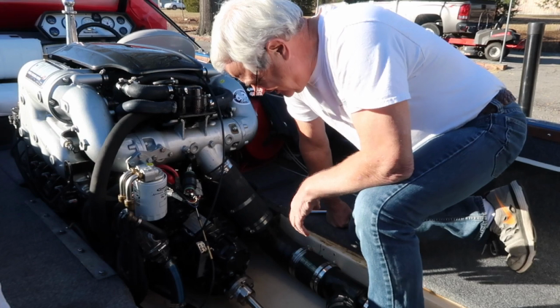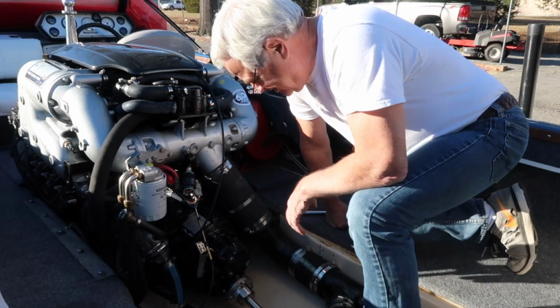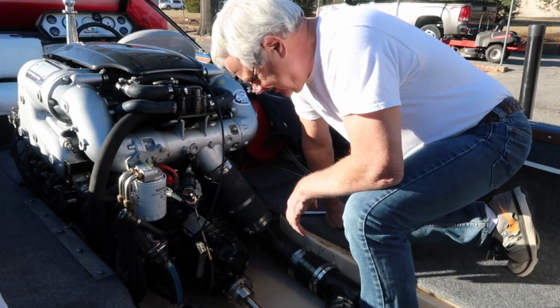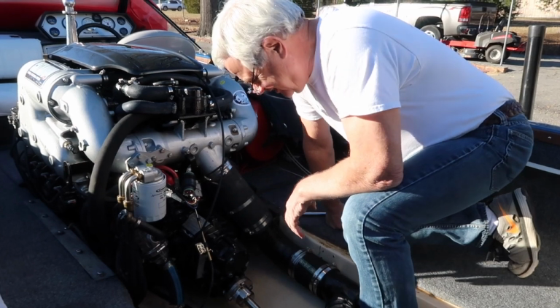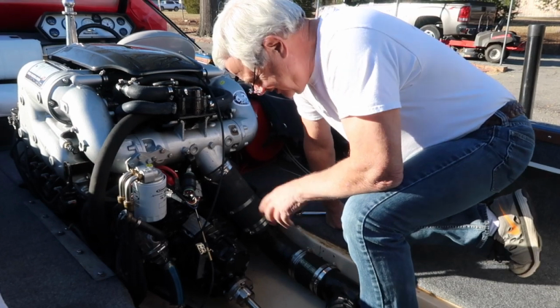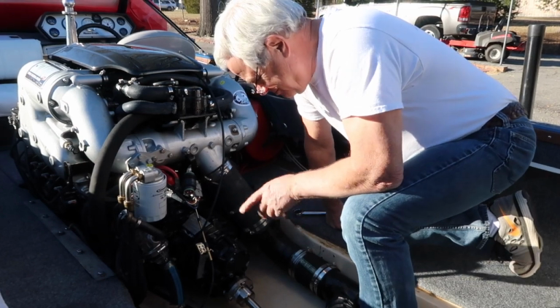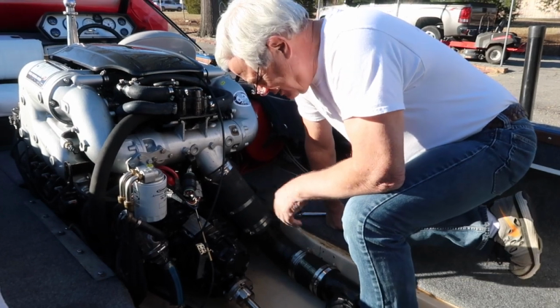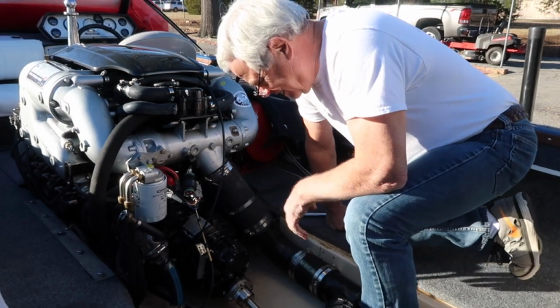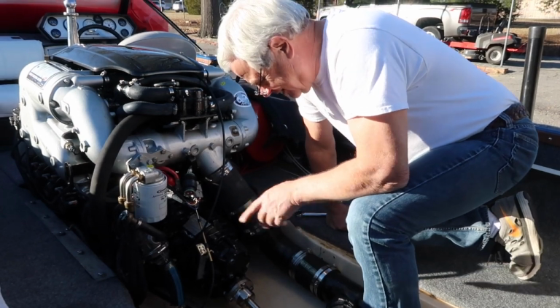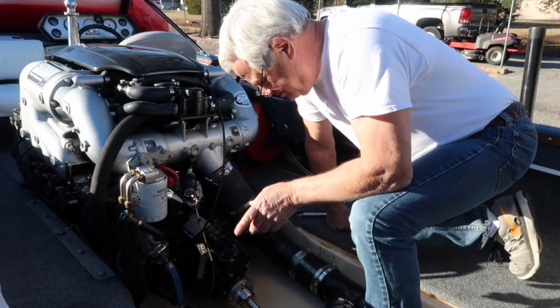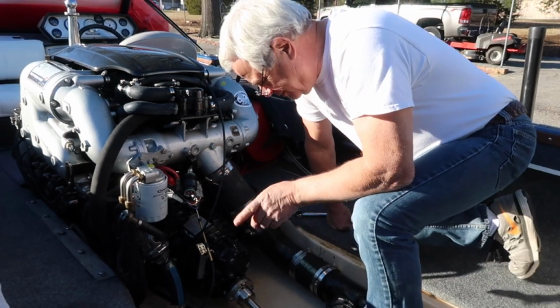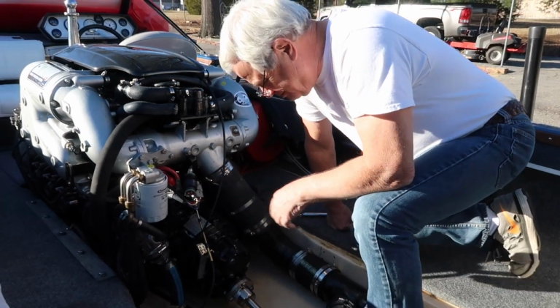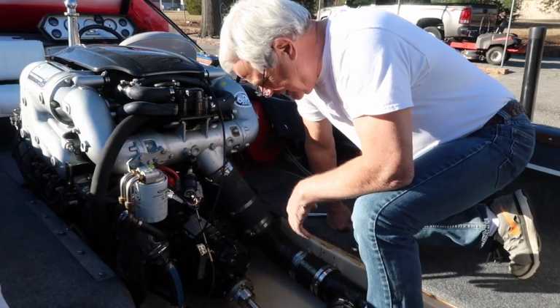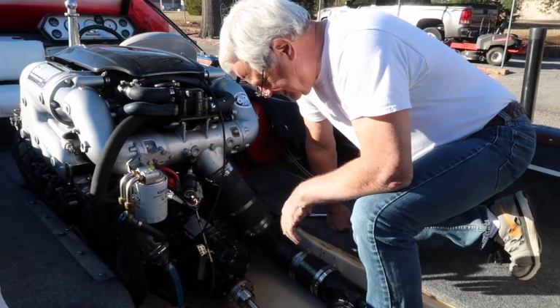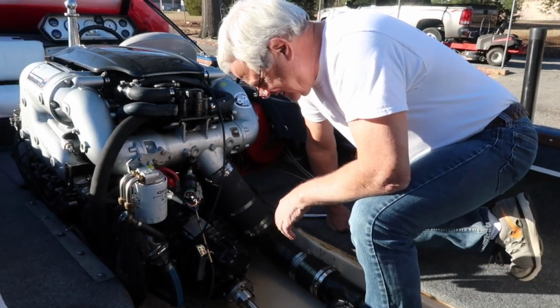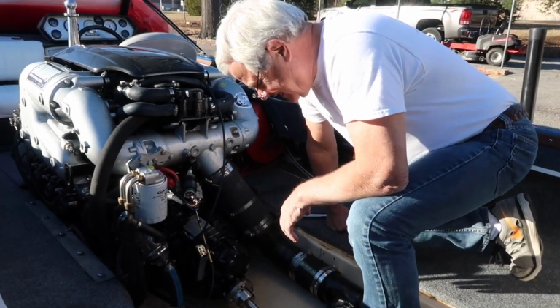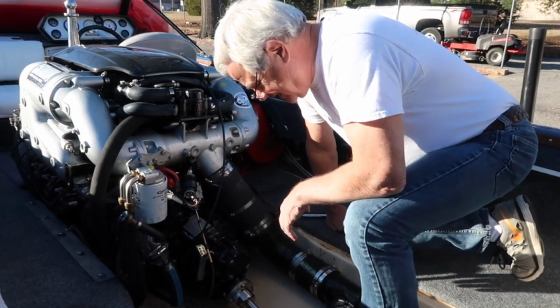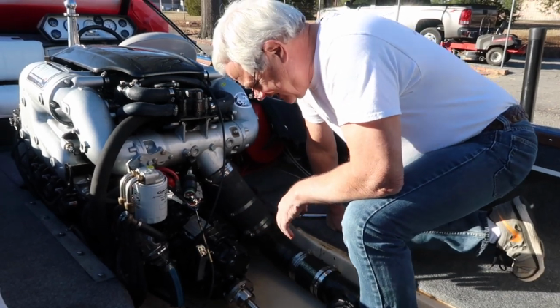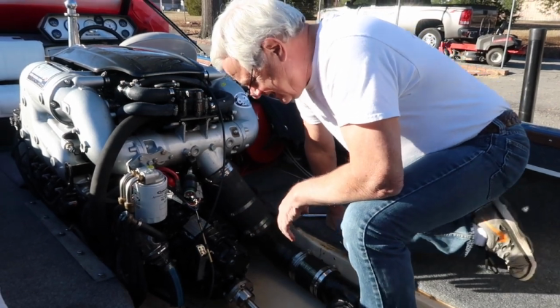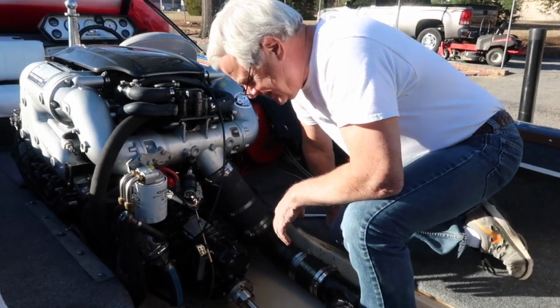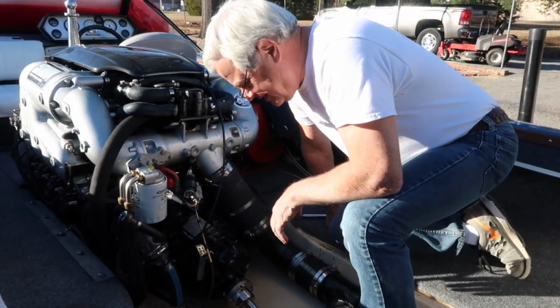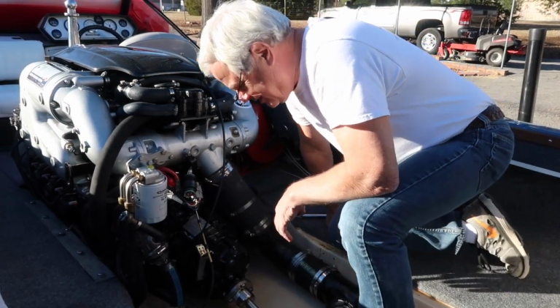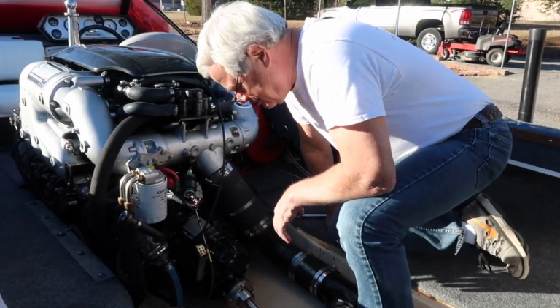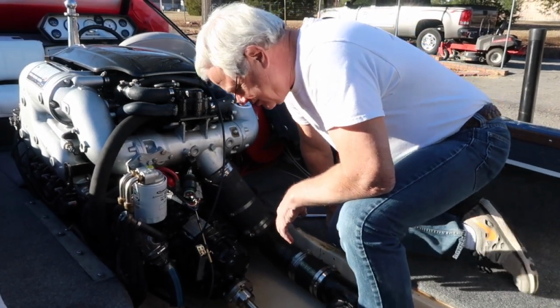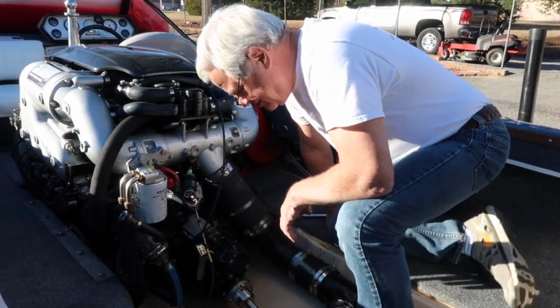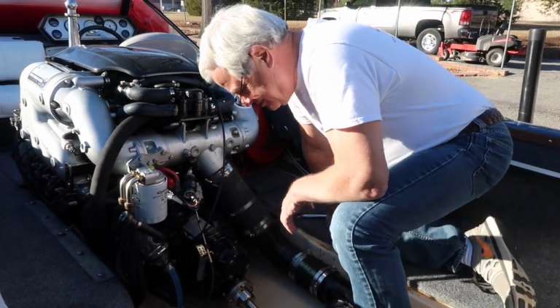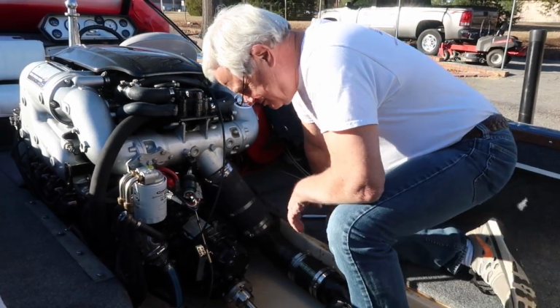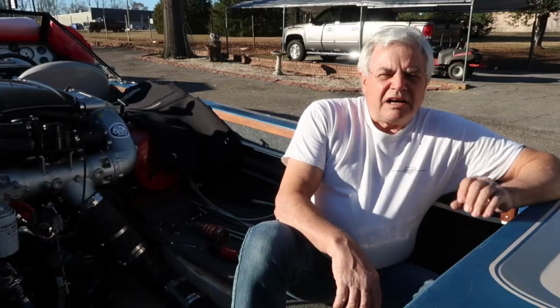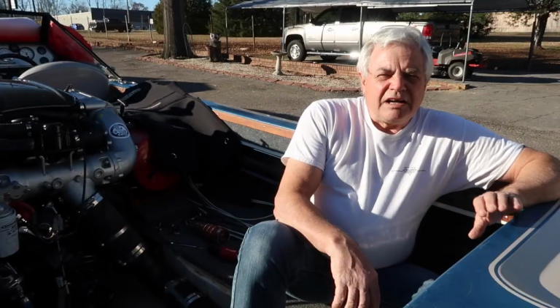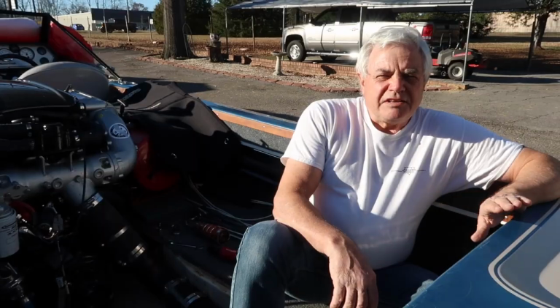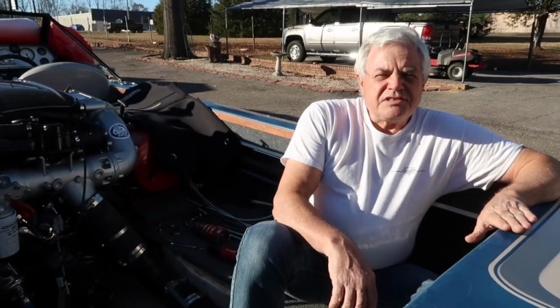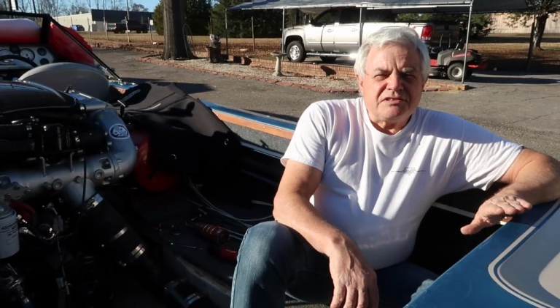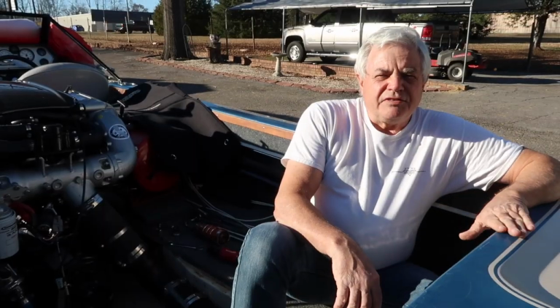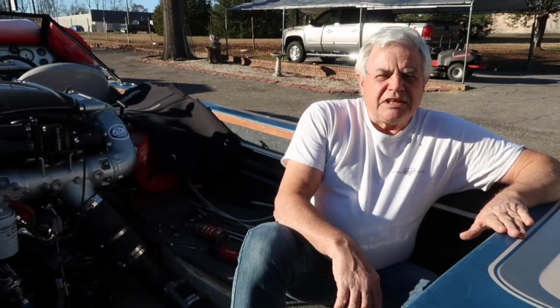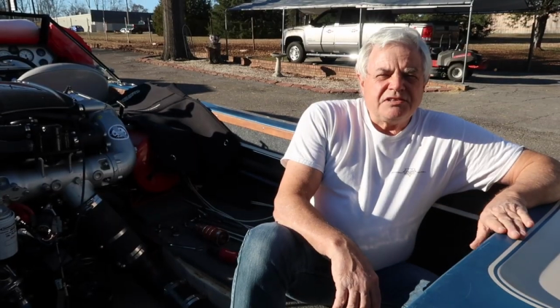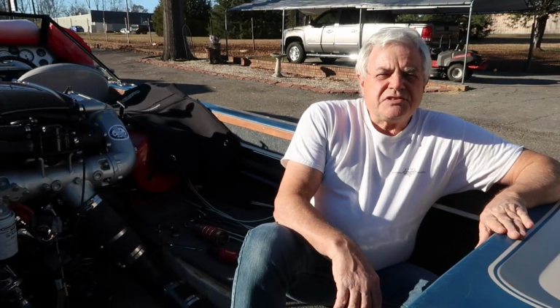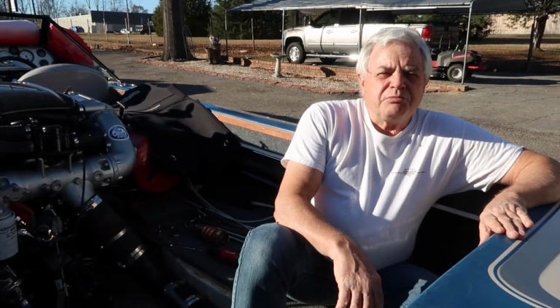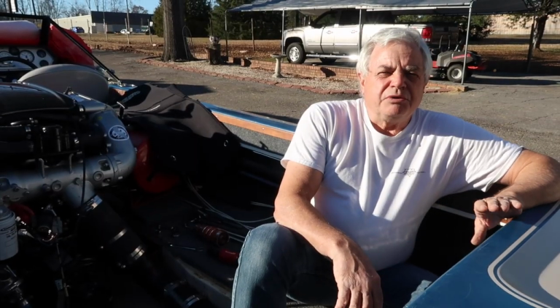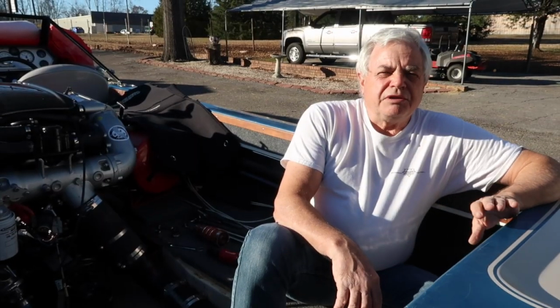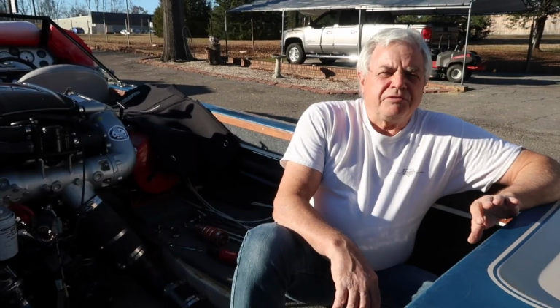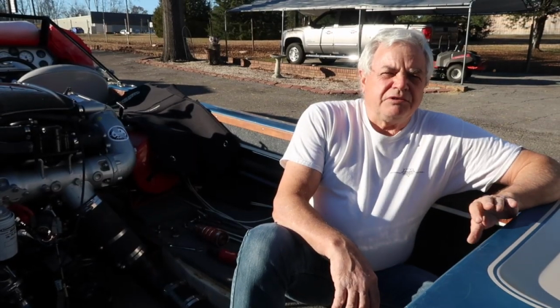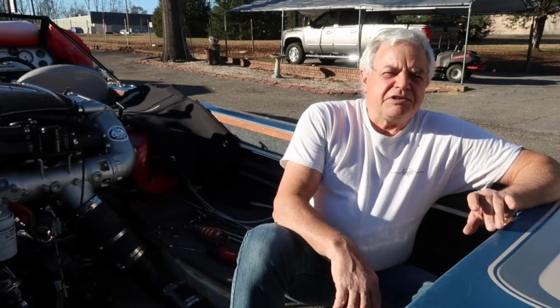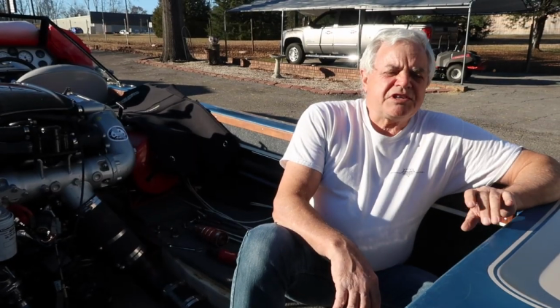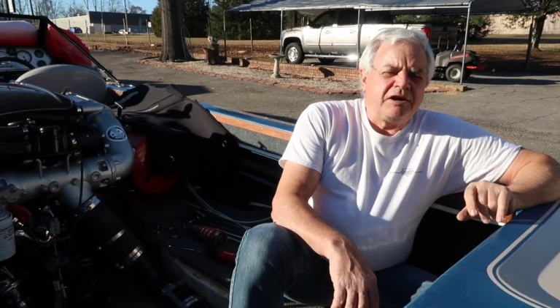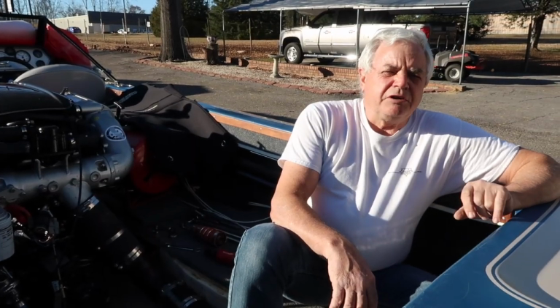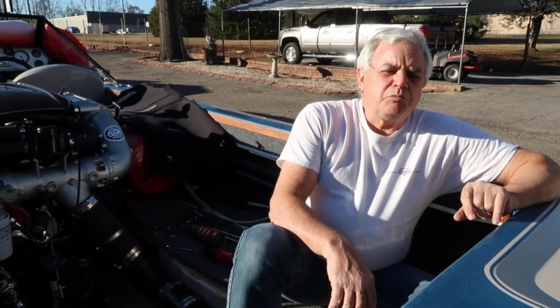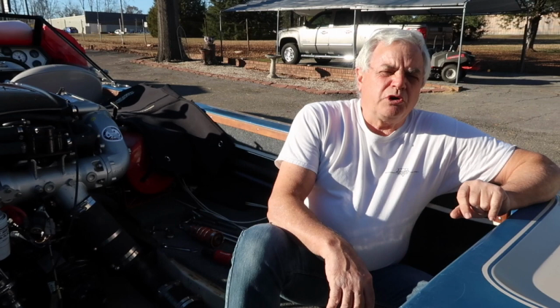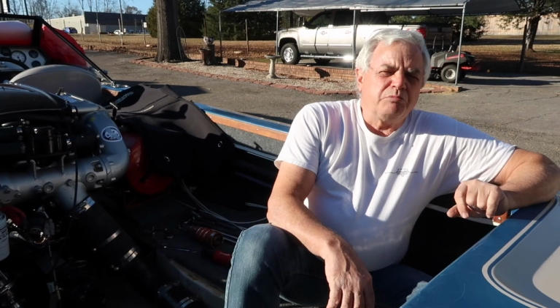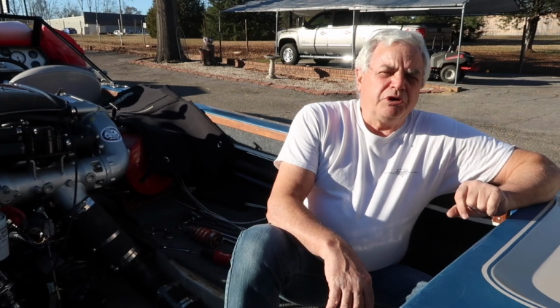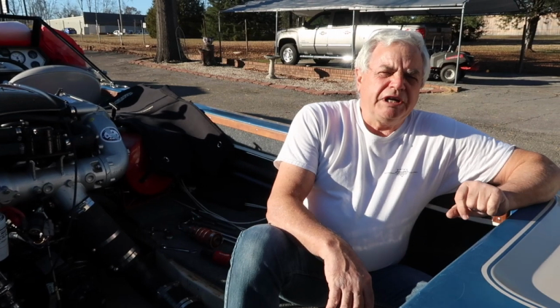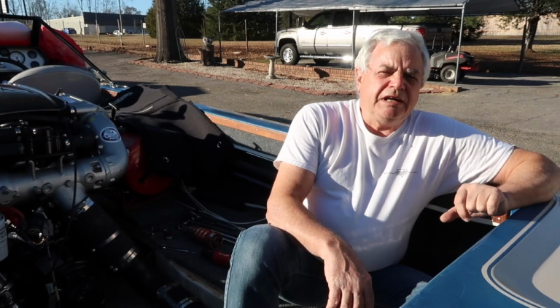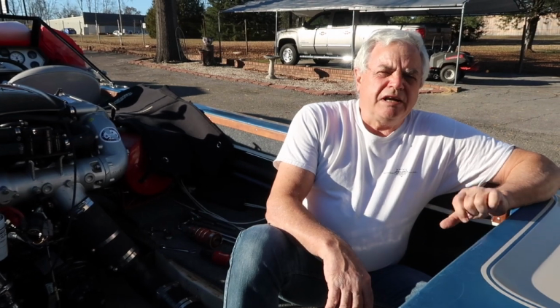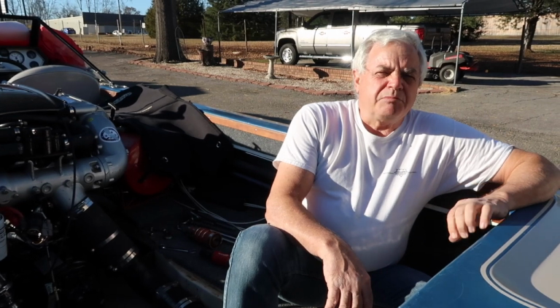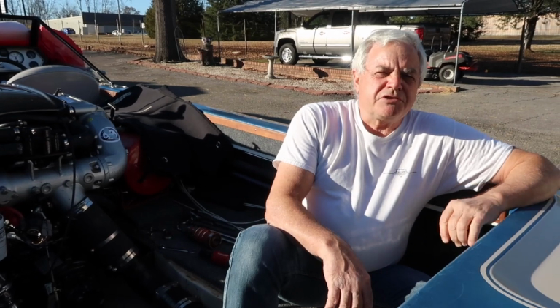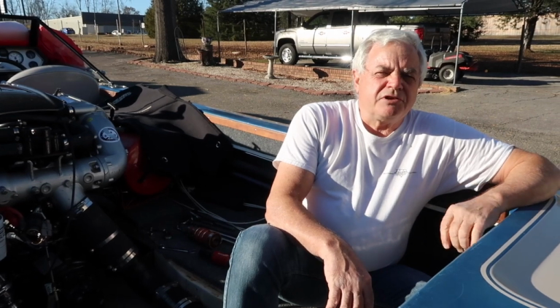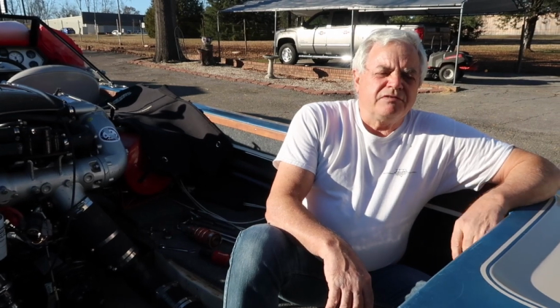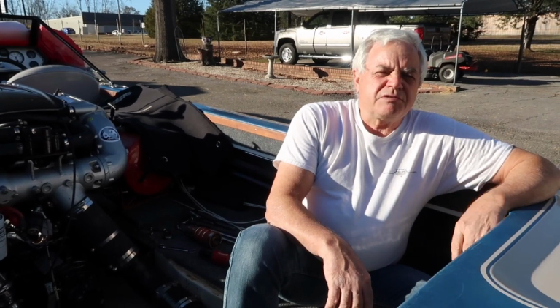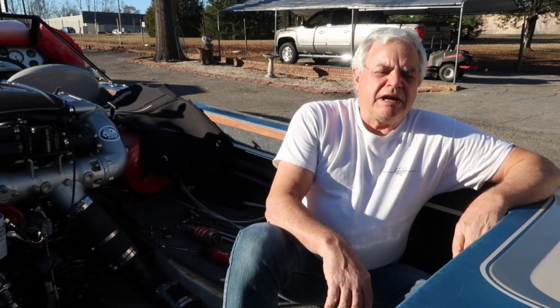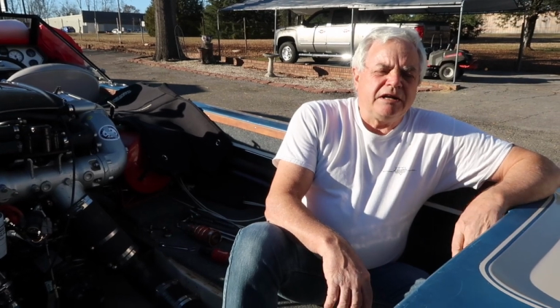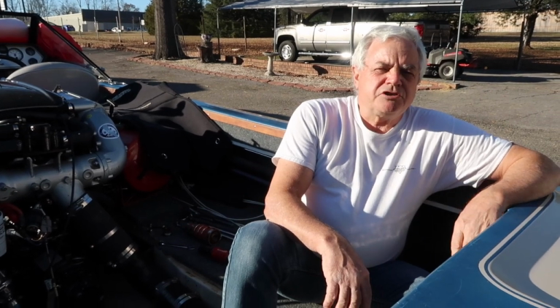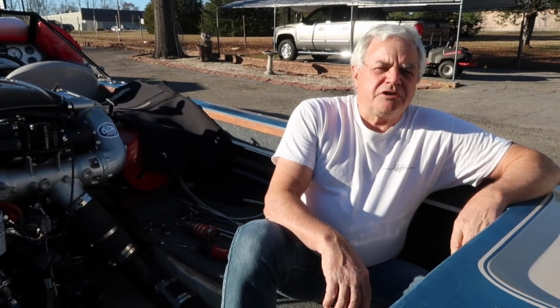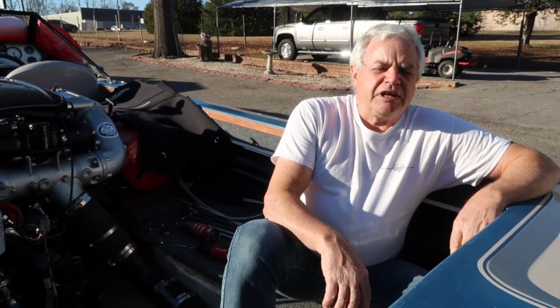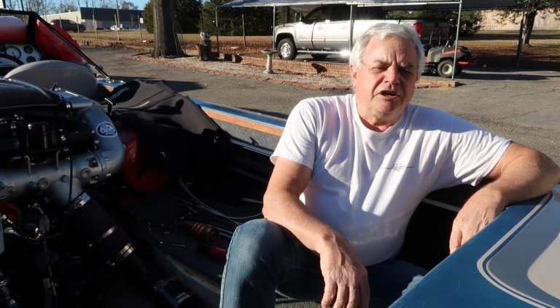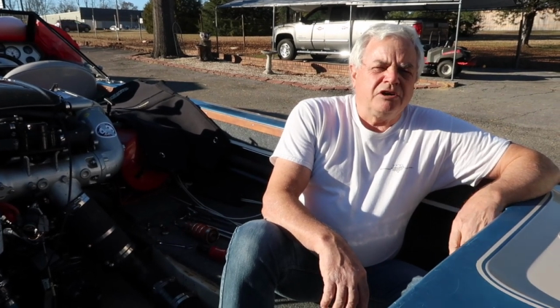Take these apart and put it back together again. Hi, this is Vince with Discounting Board Marine. I'm the service manager here.